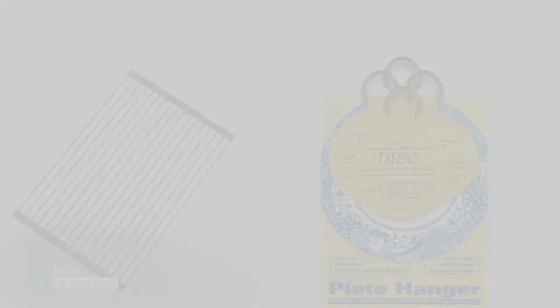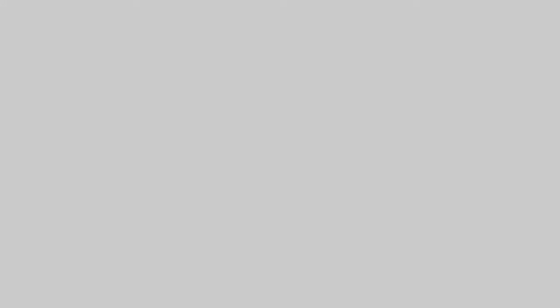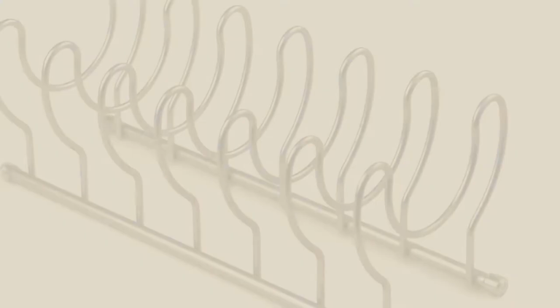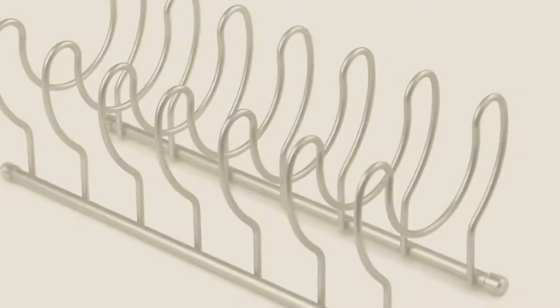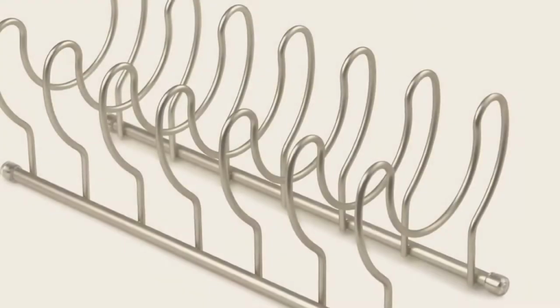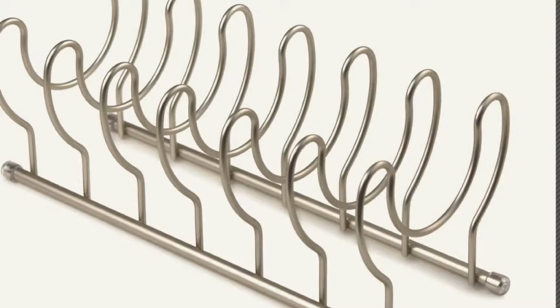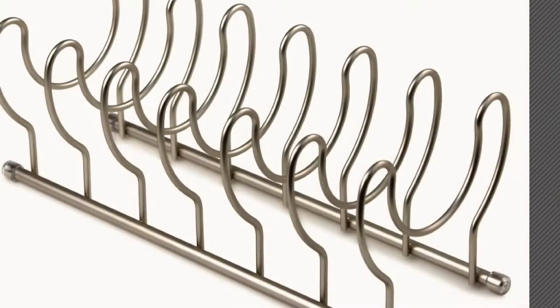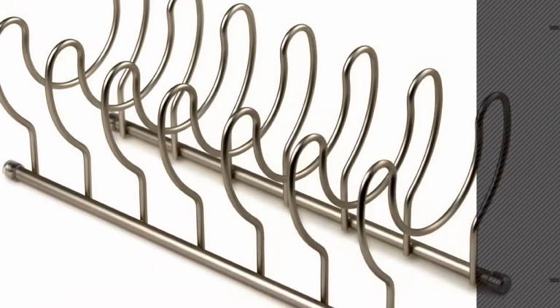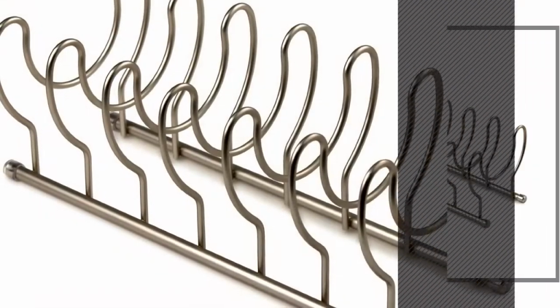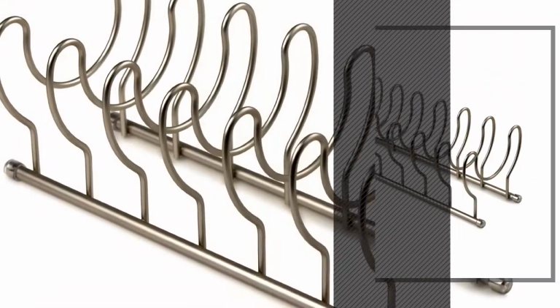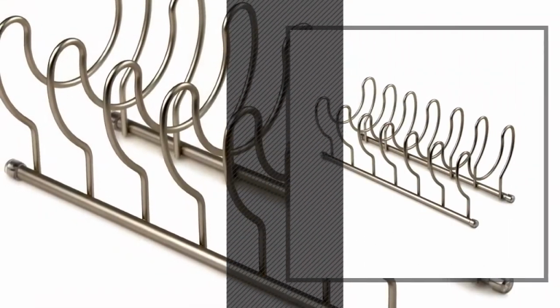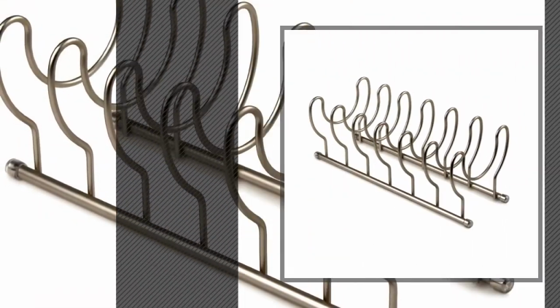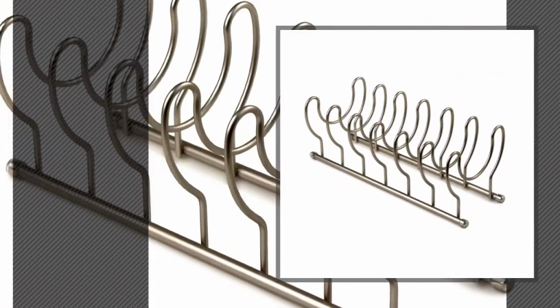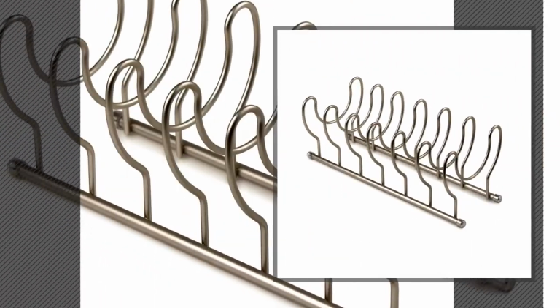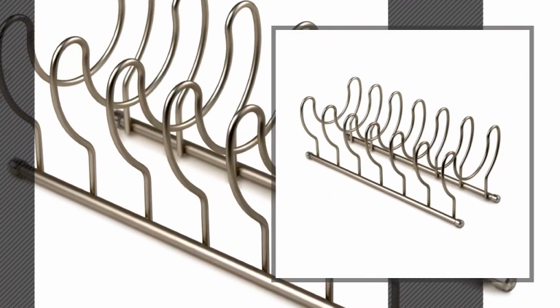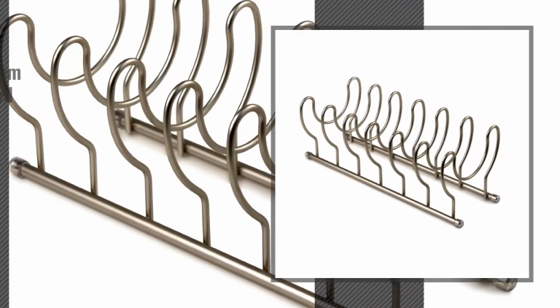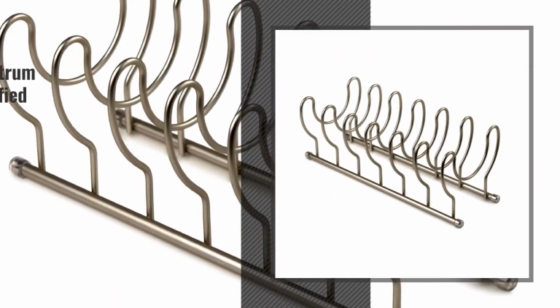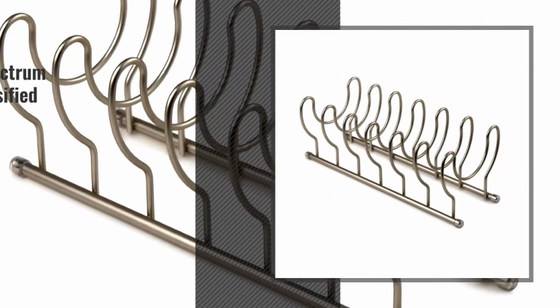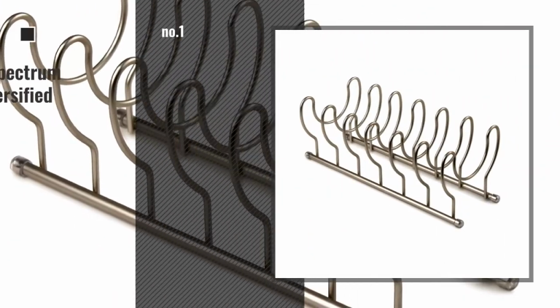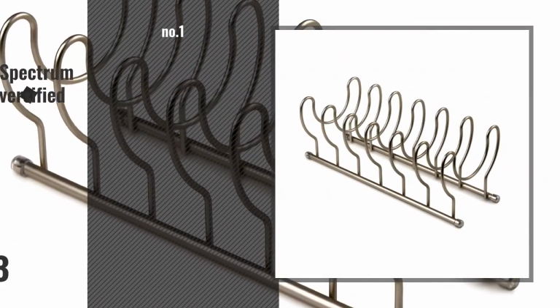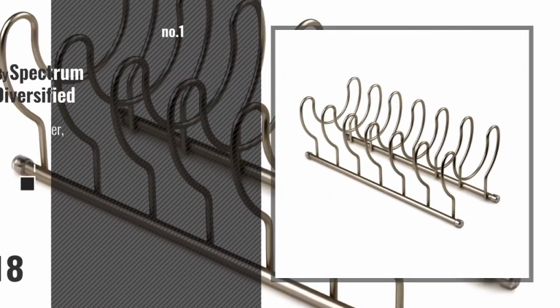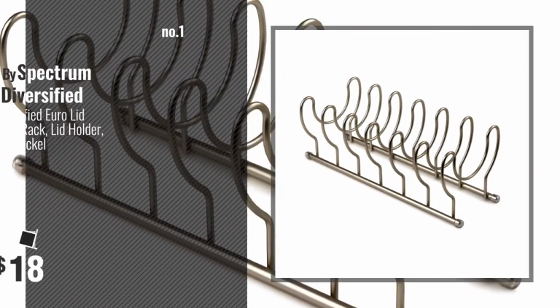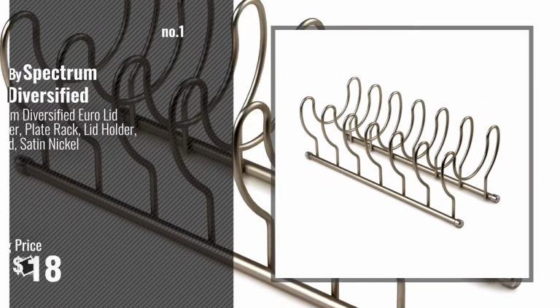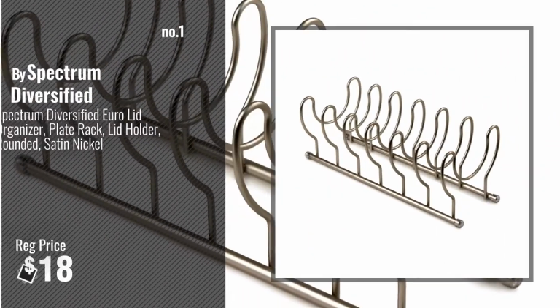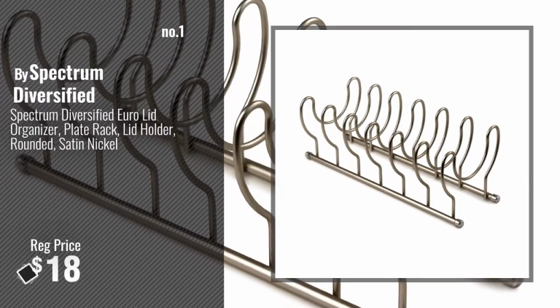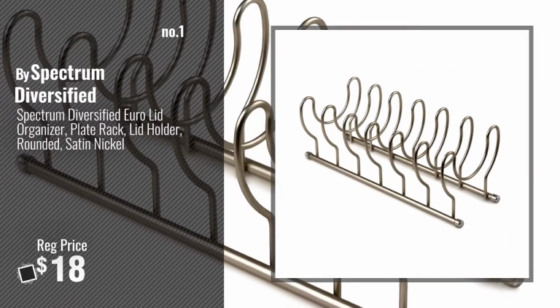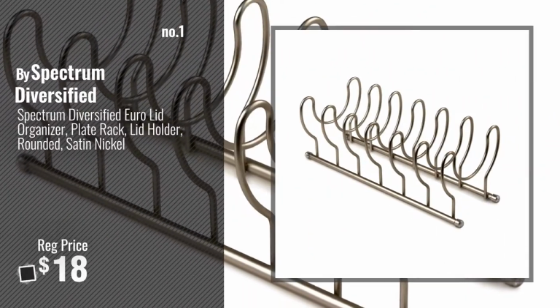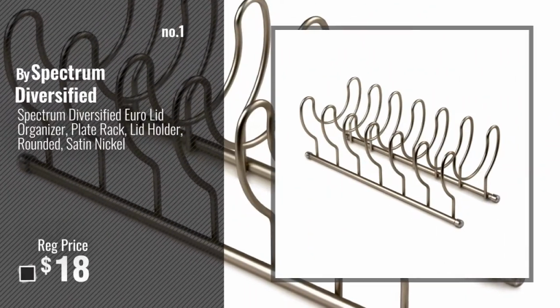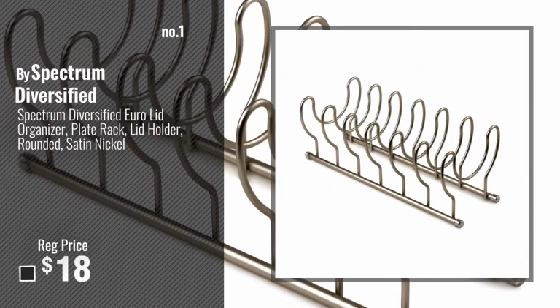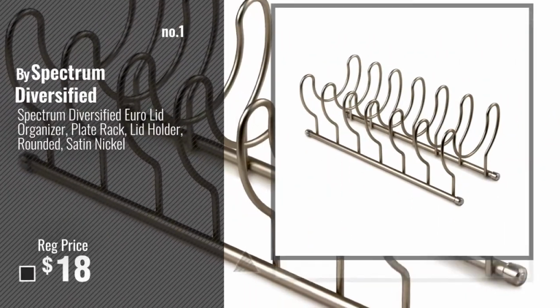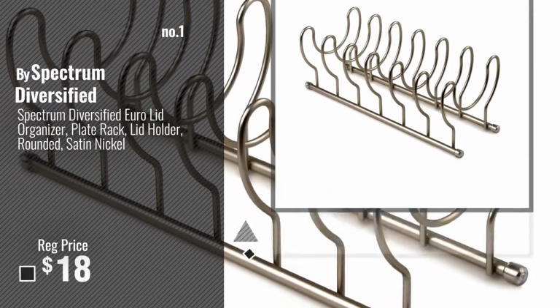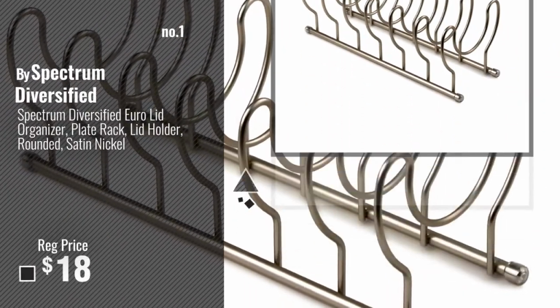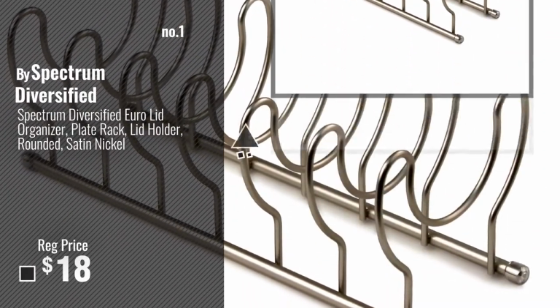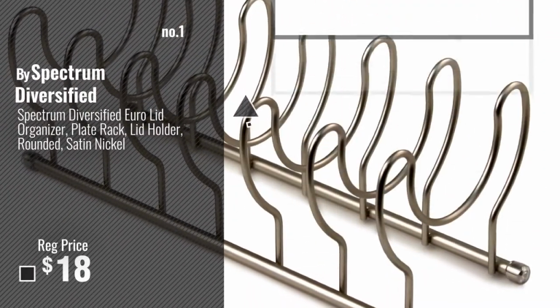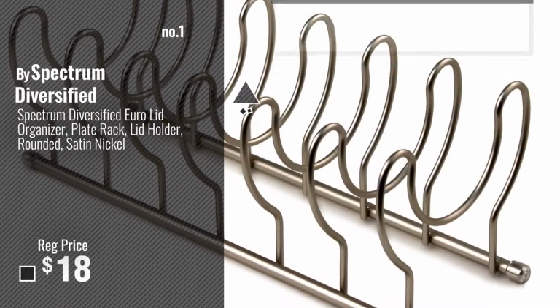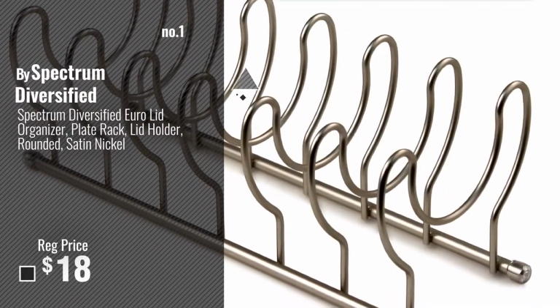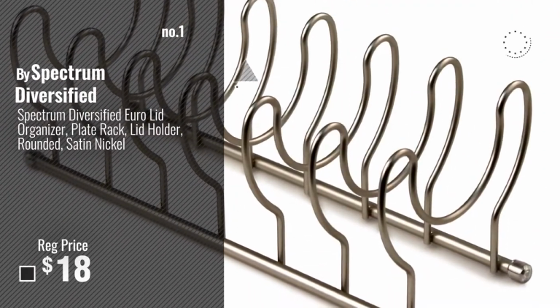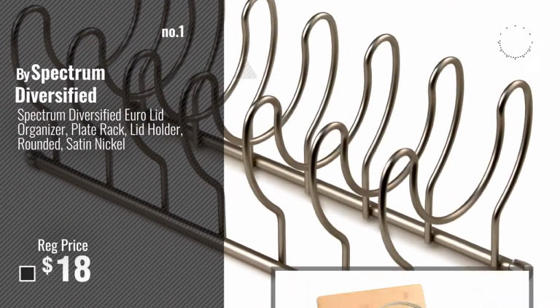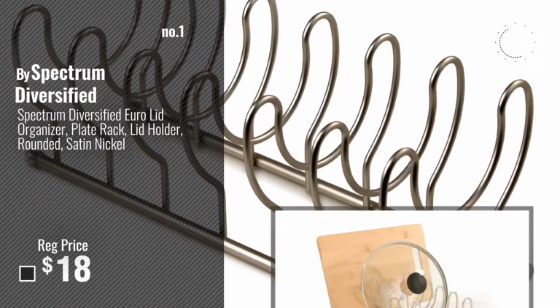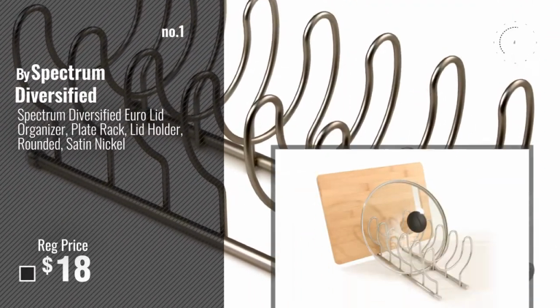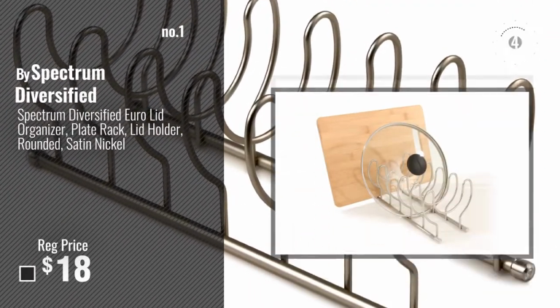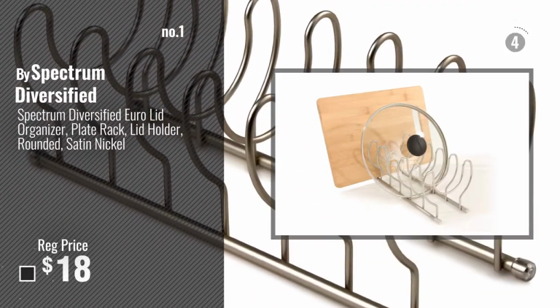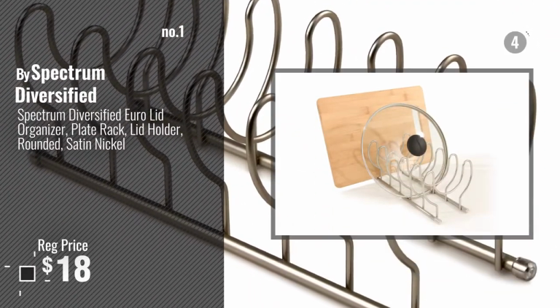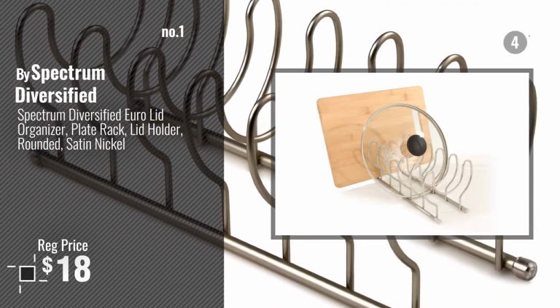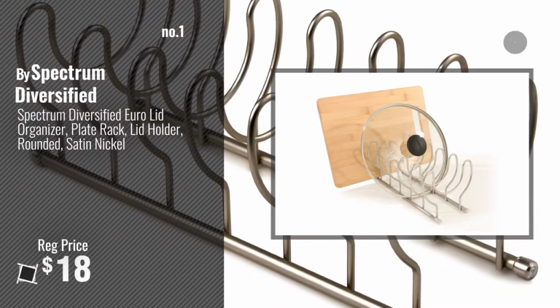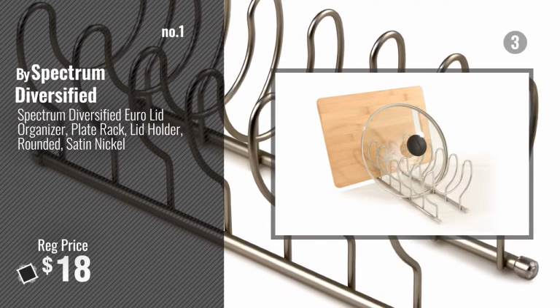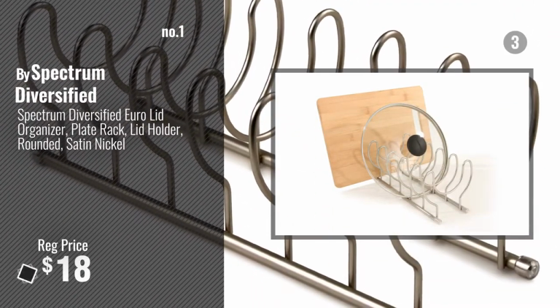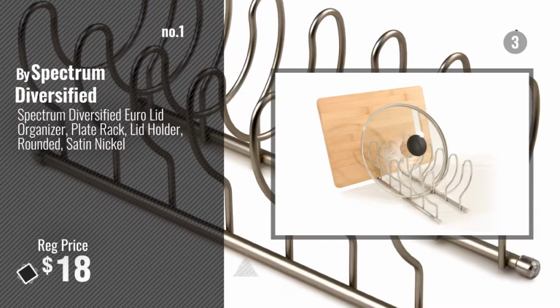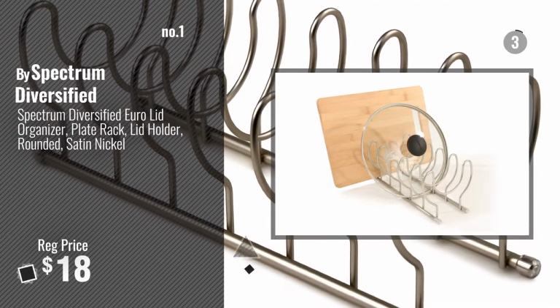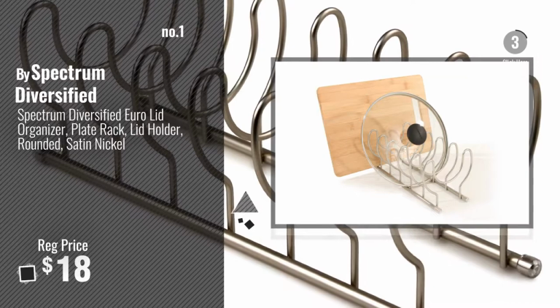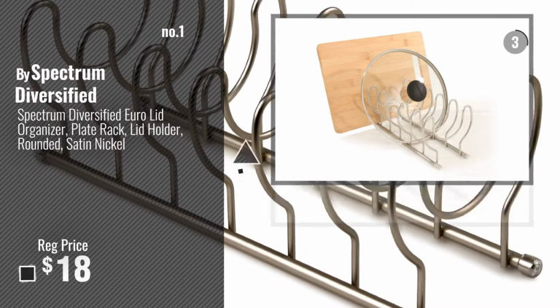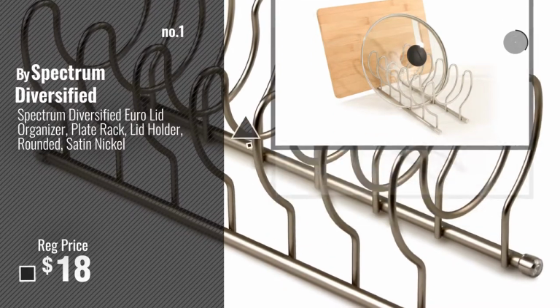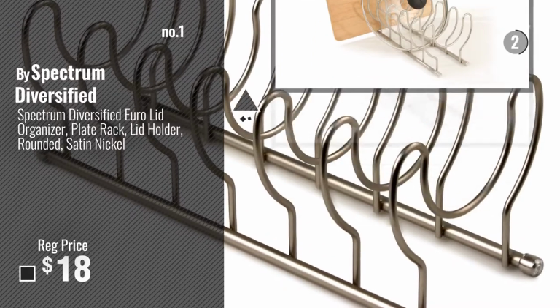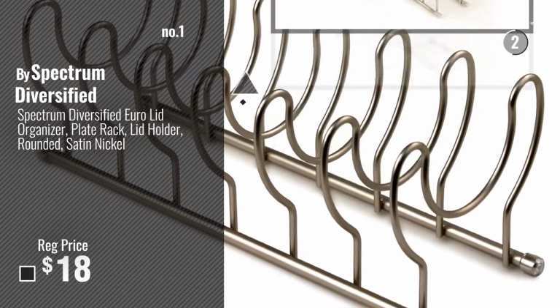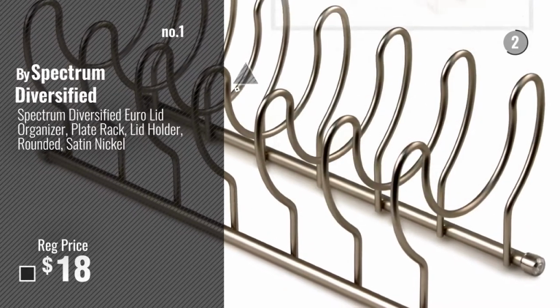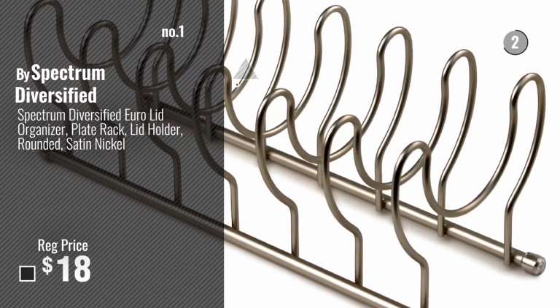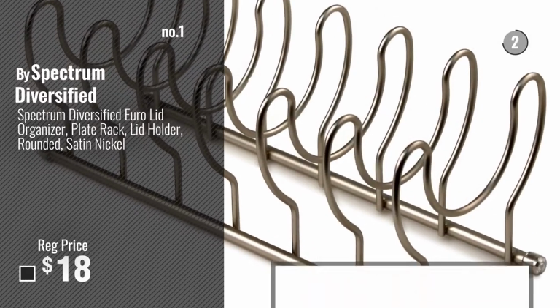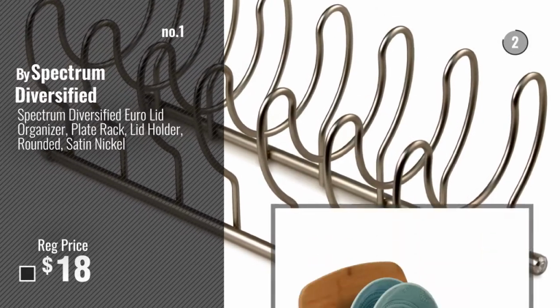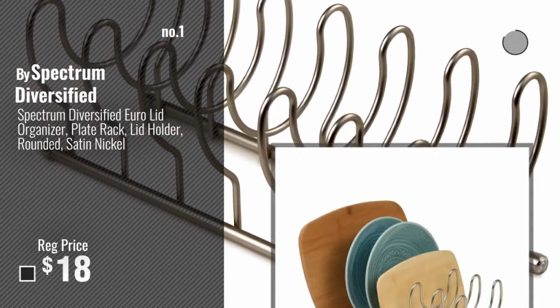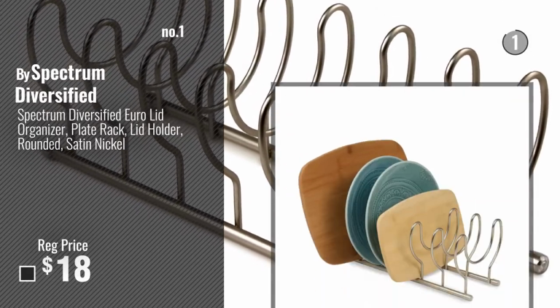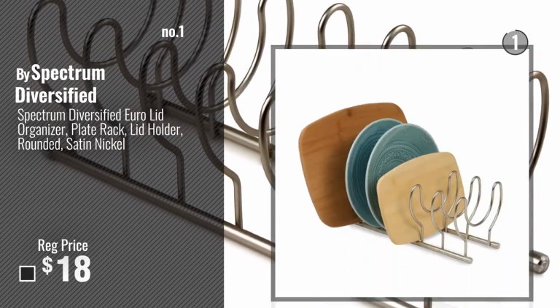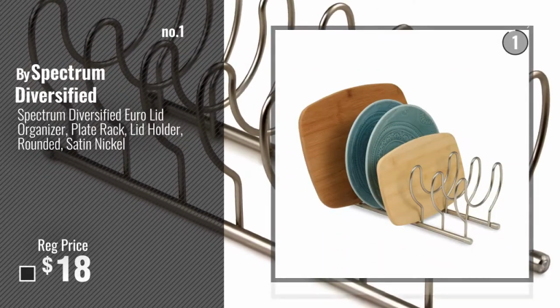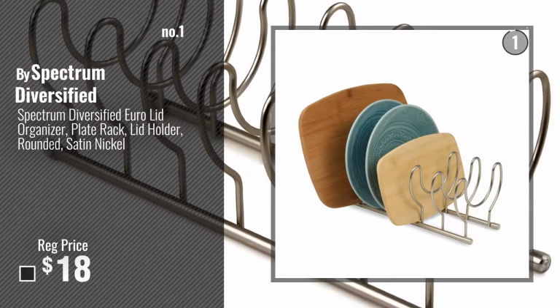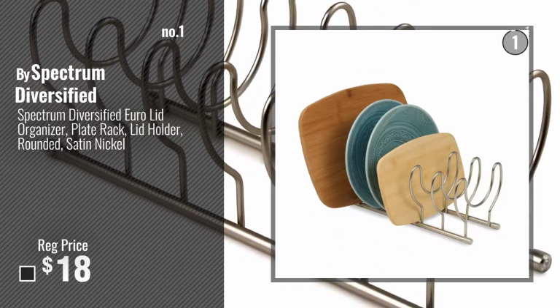Number 1, Most Popular, by Spectrum Diversified. Watch this video, choose your favorite.